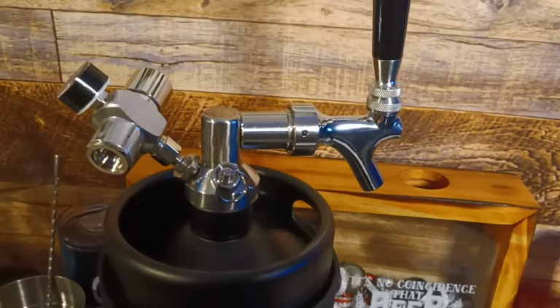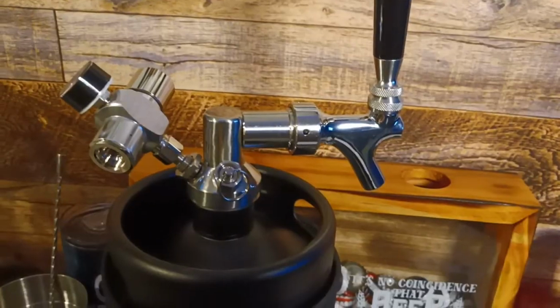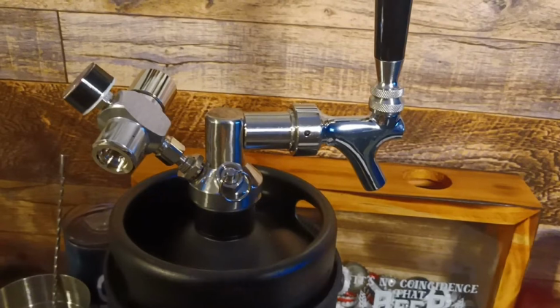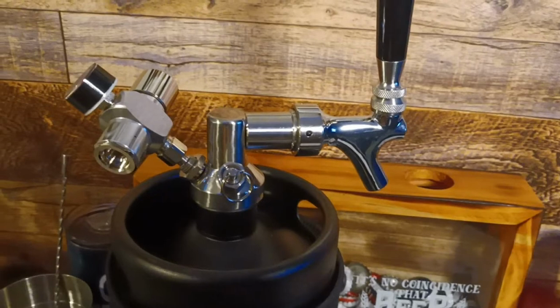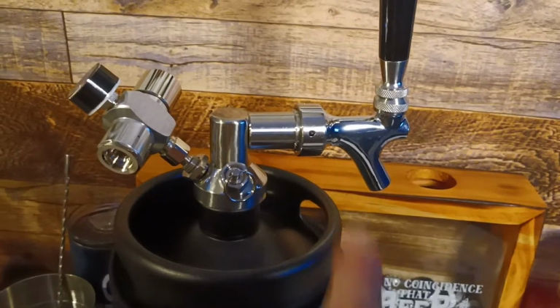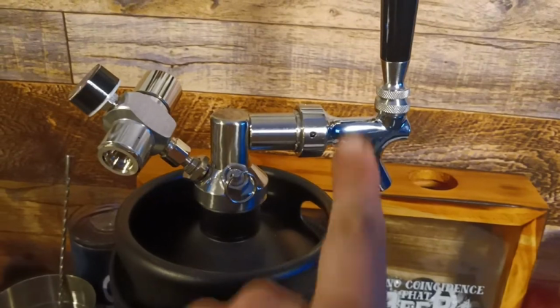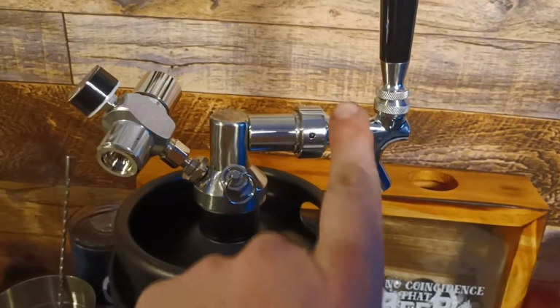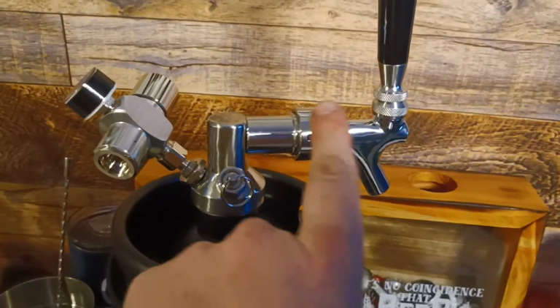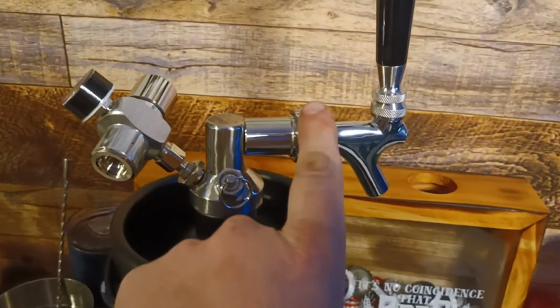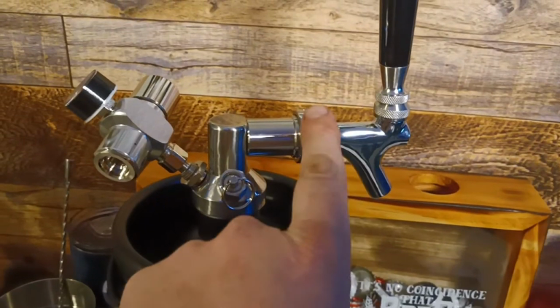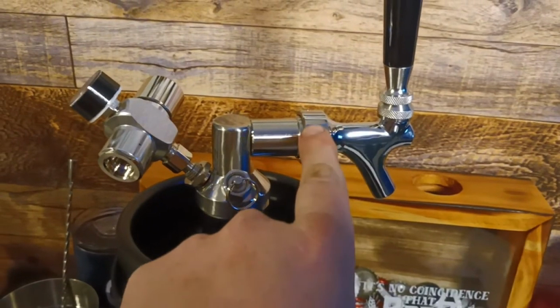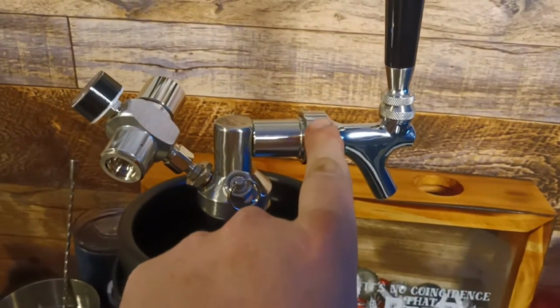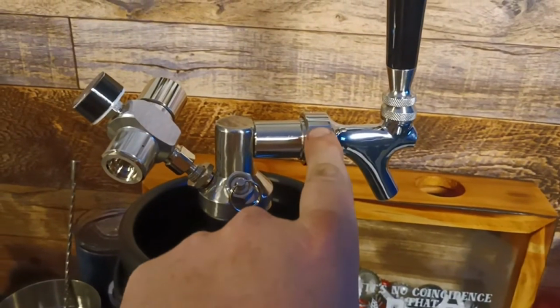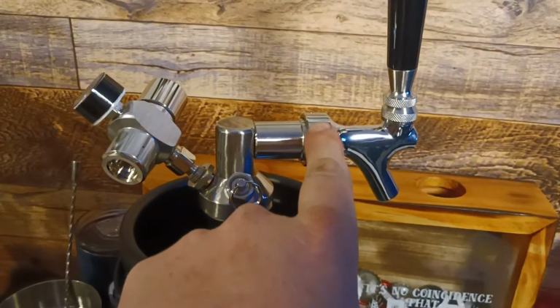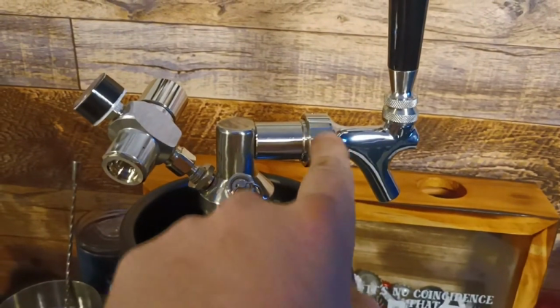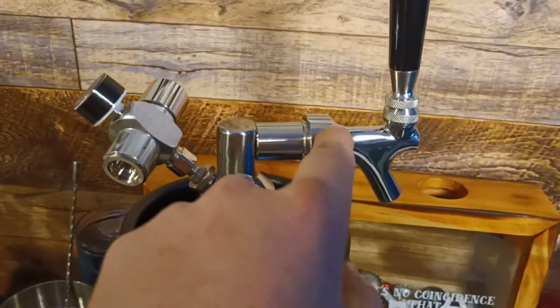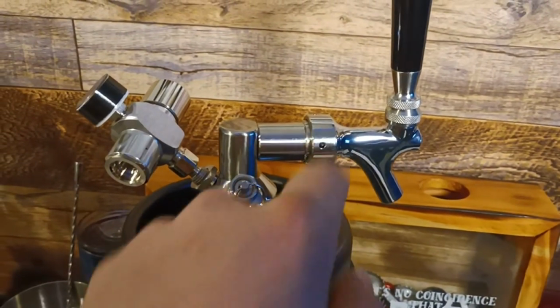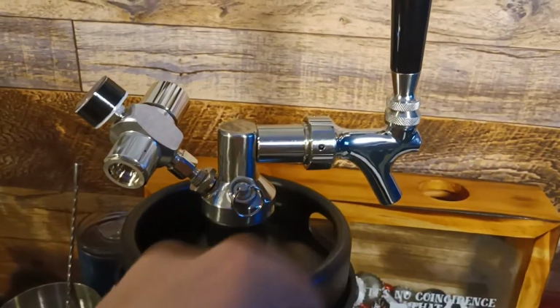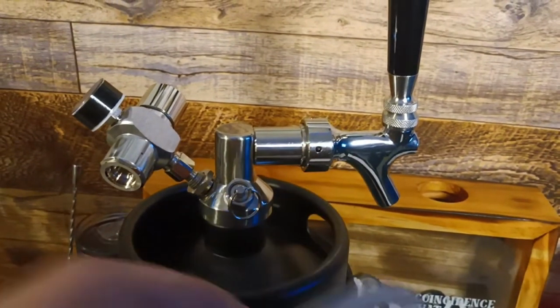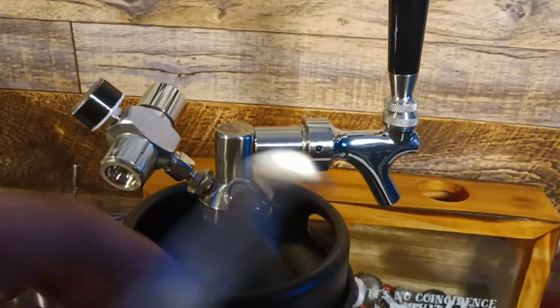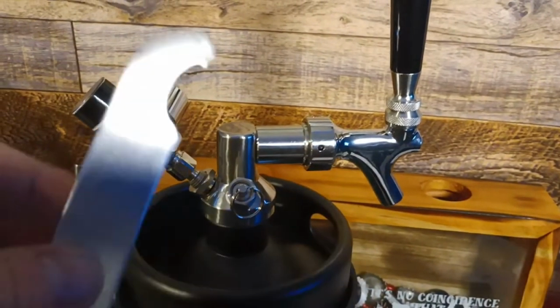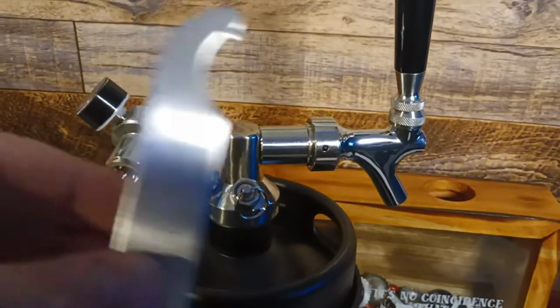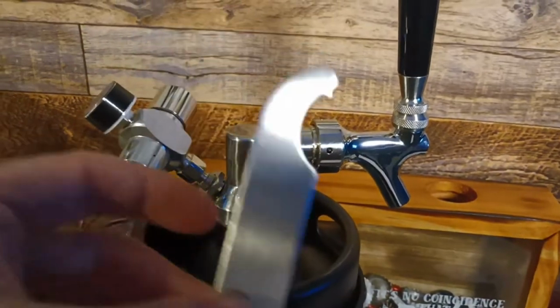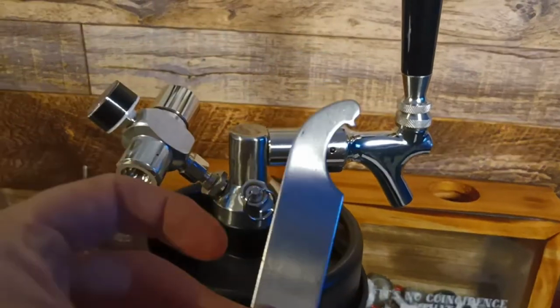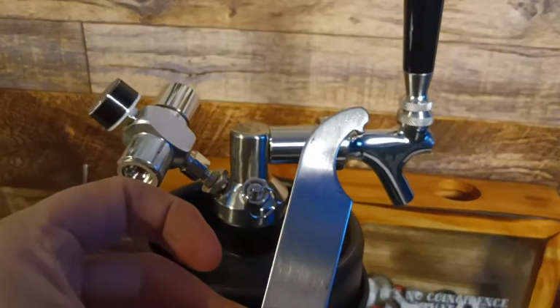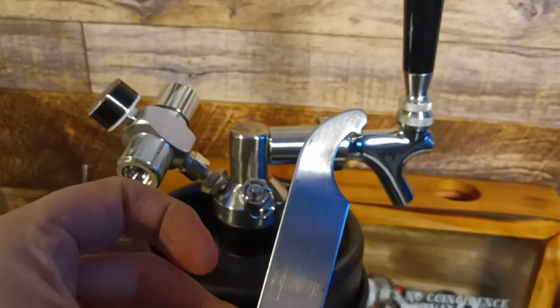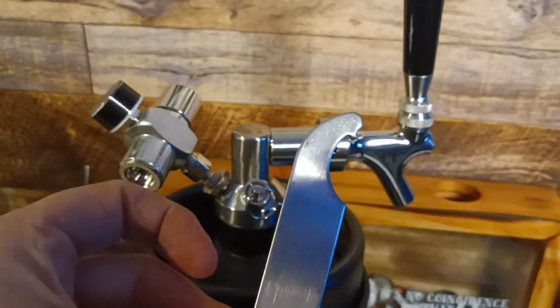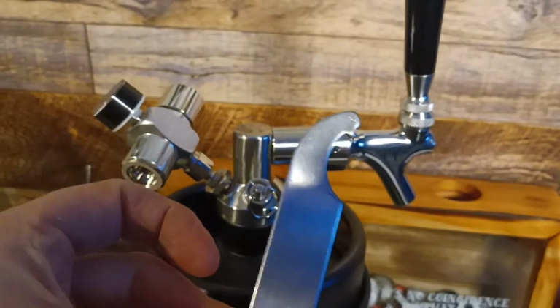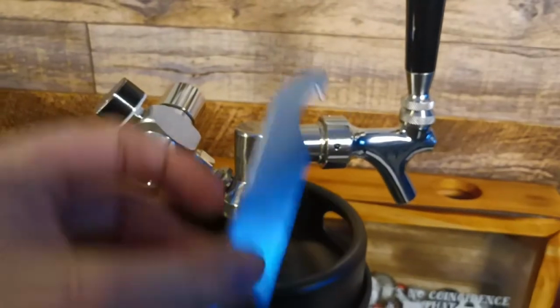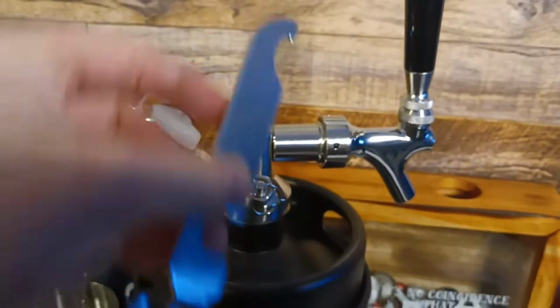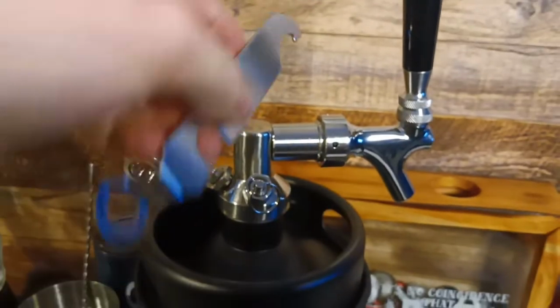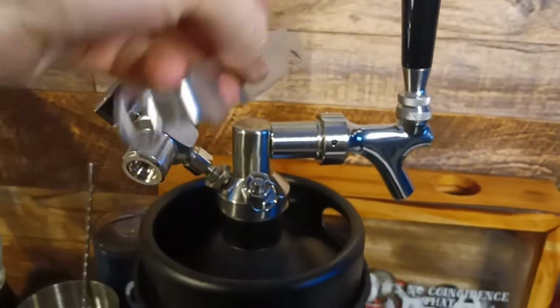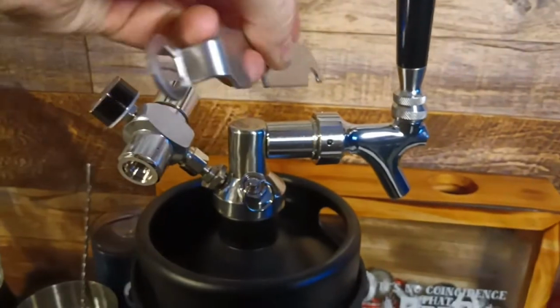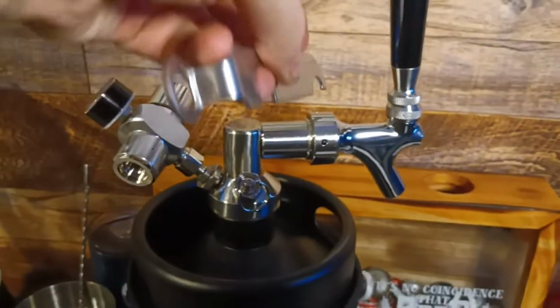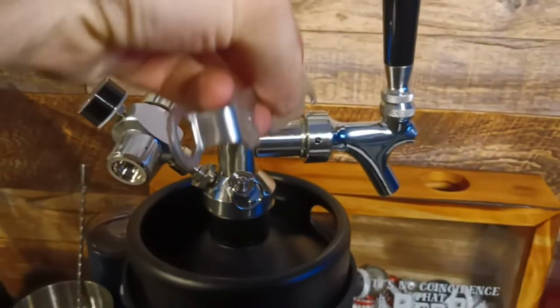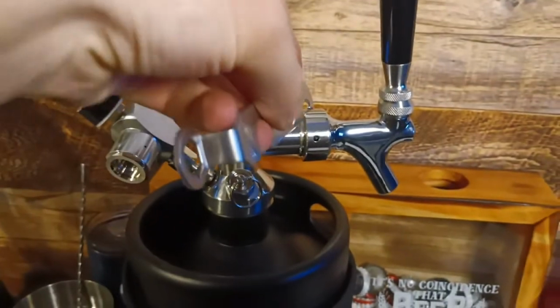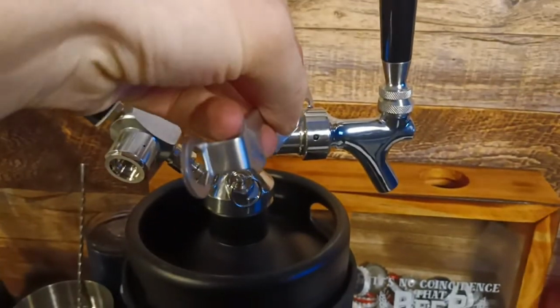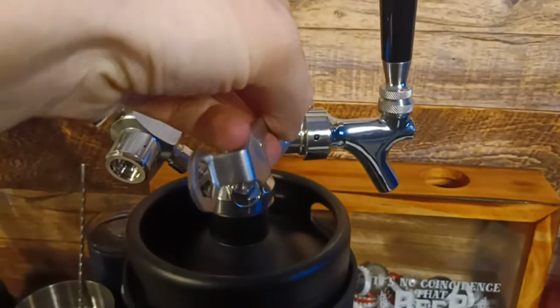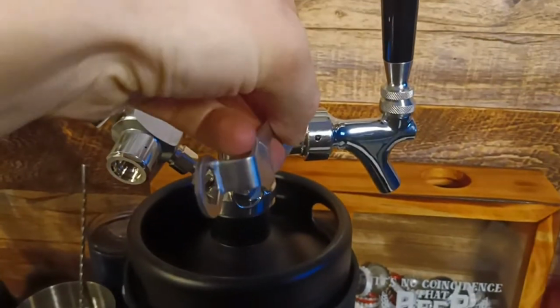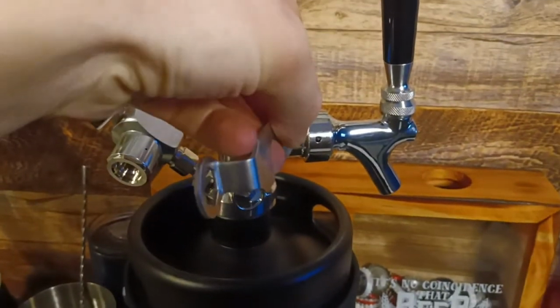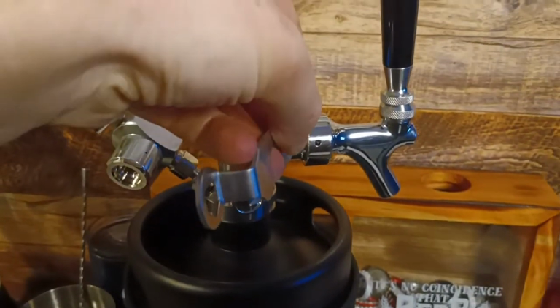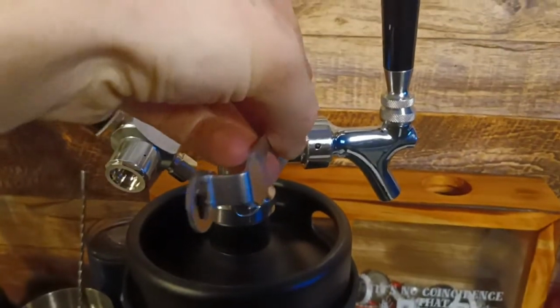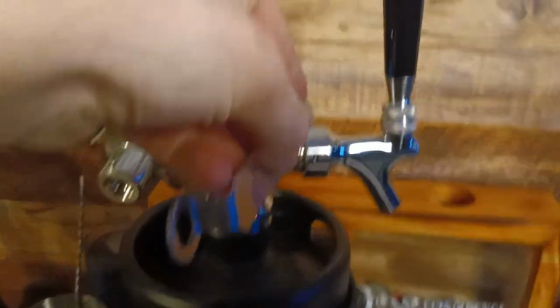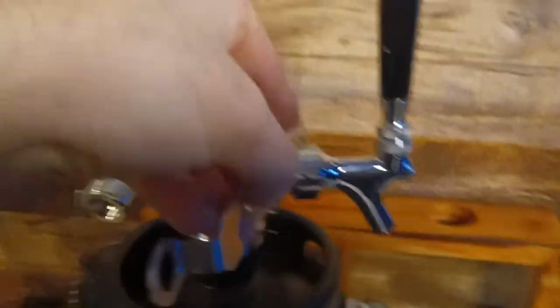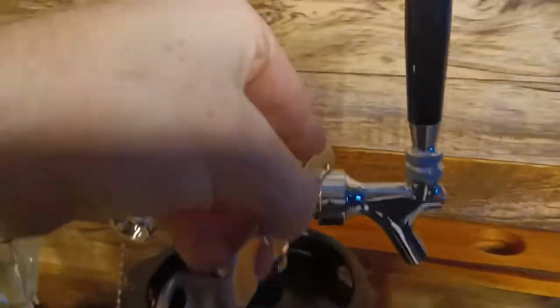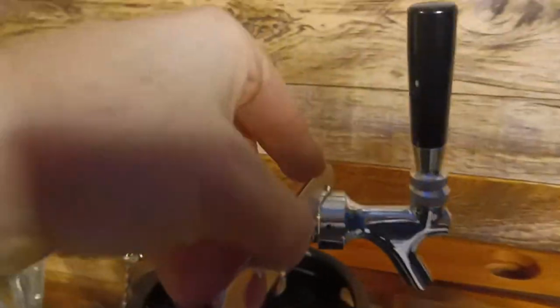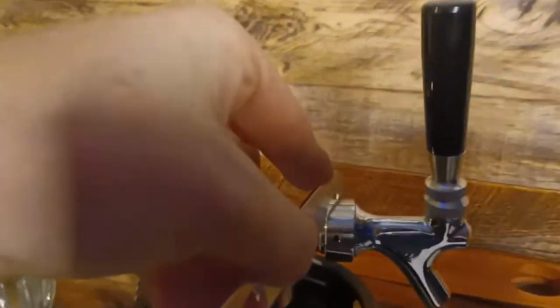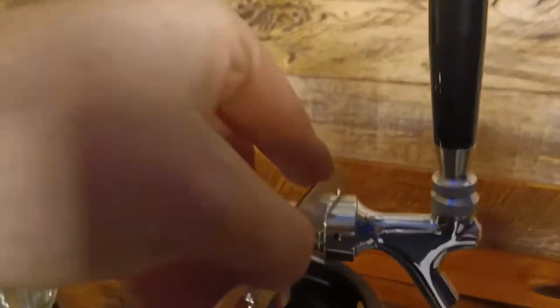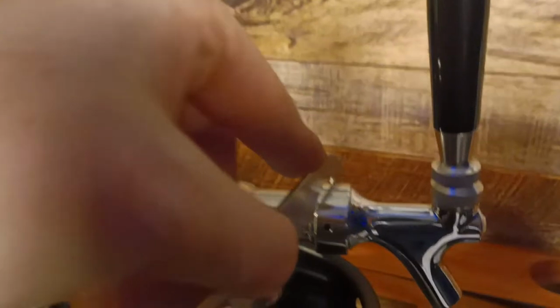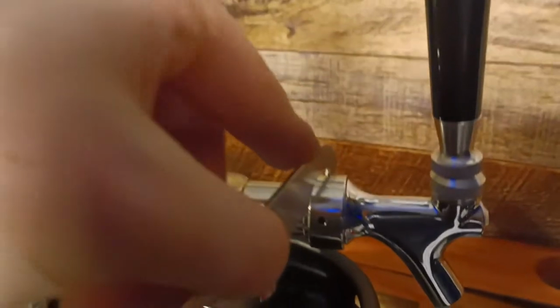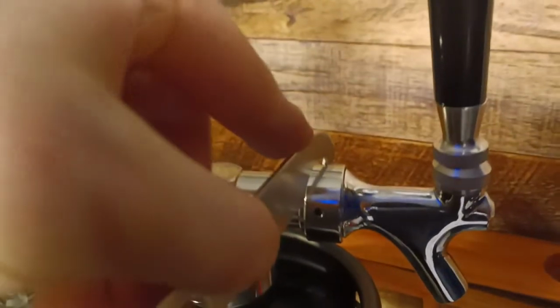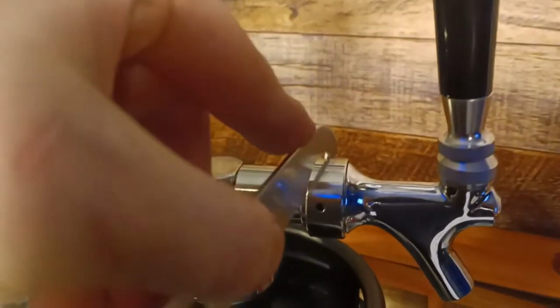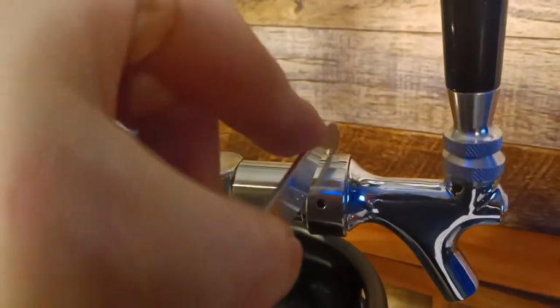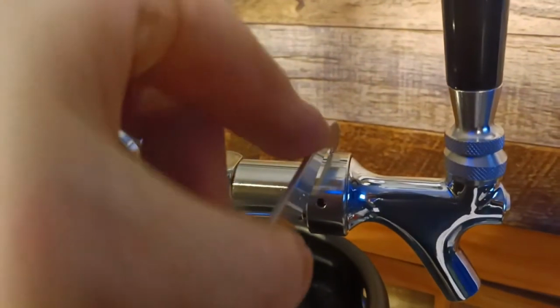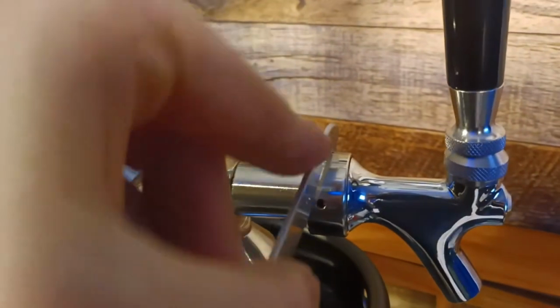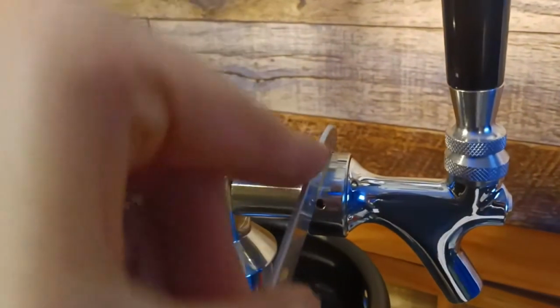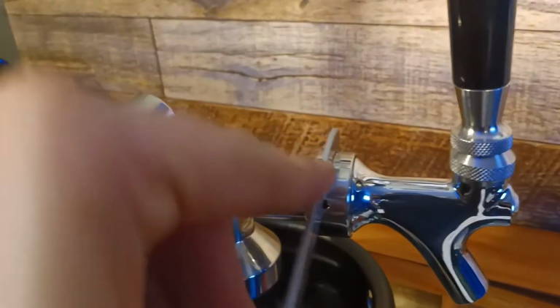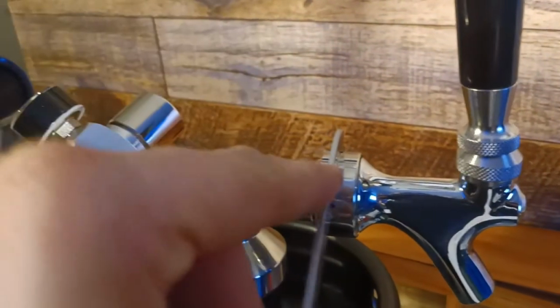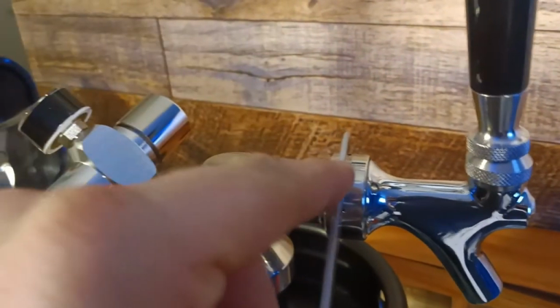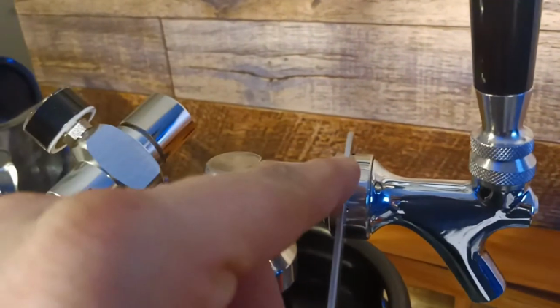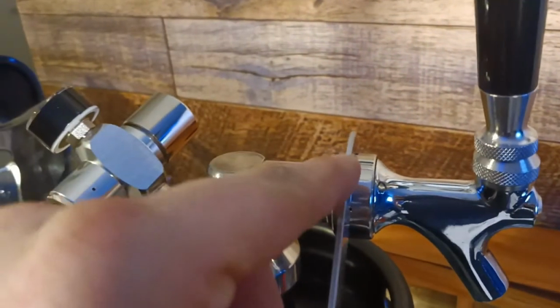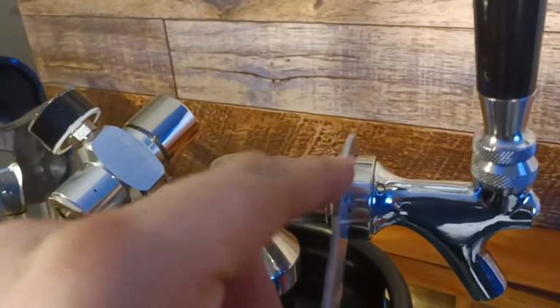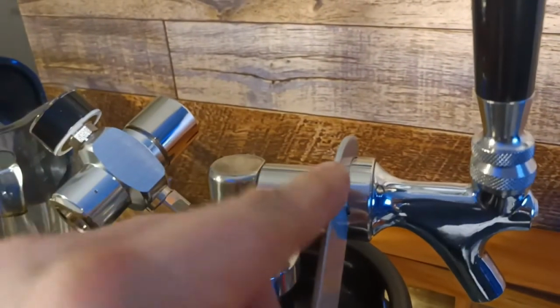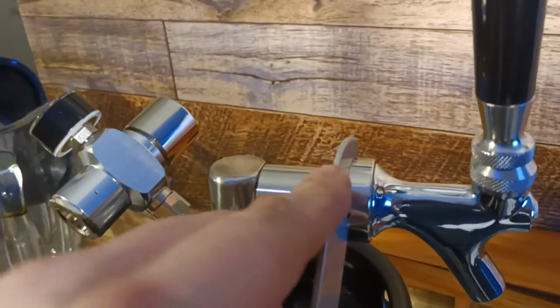And if you want to tighten it all down, it comes with a multi-tool. Tighten it like so — counterclockwise.